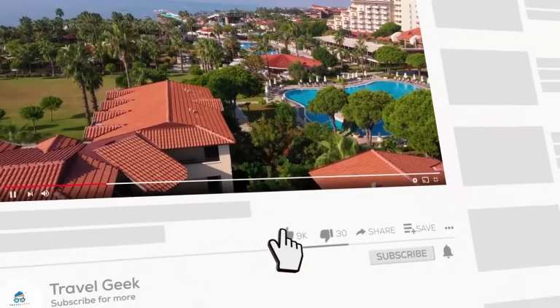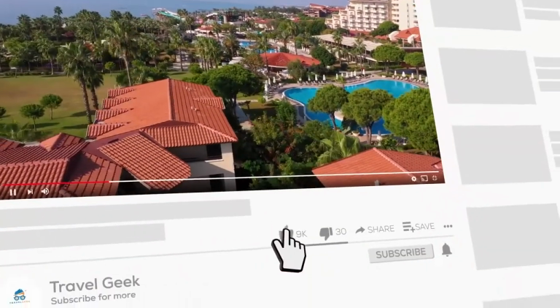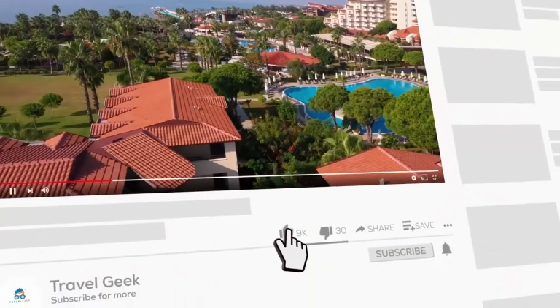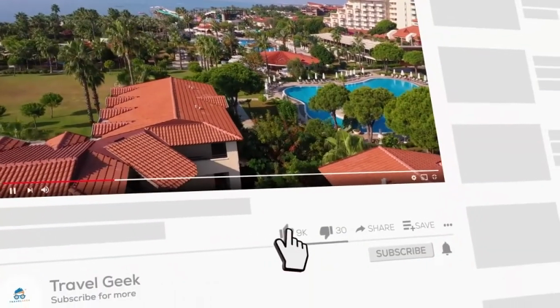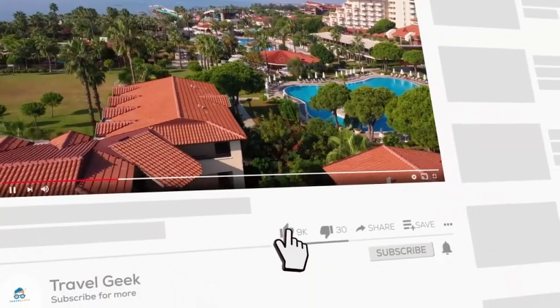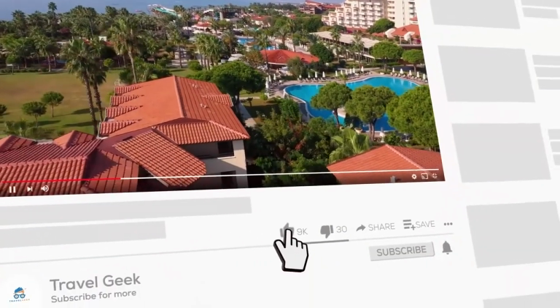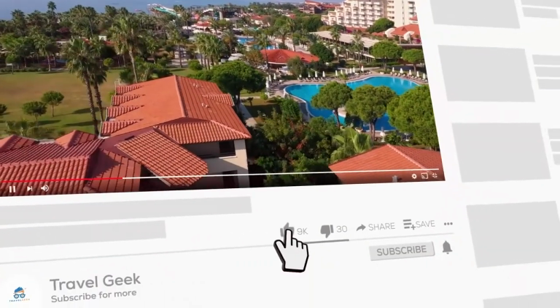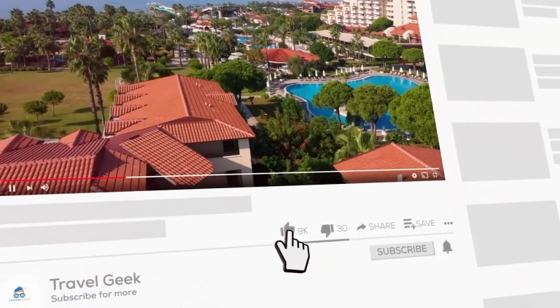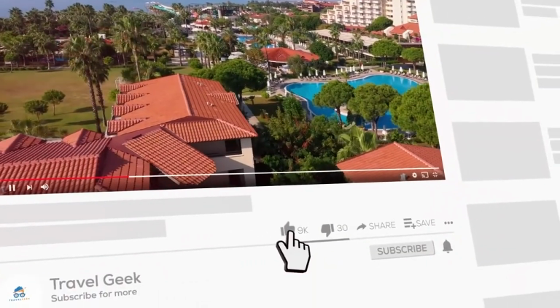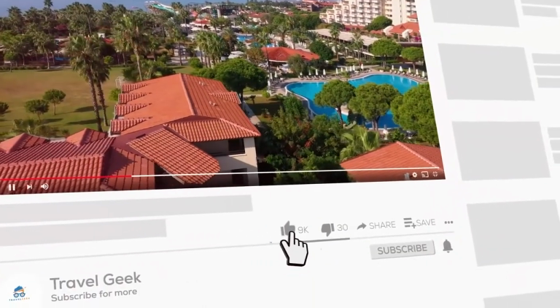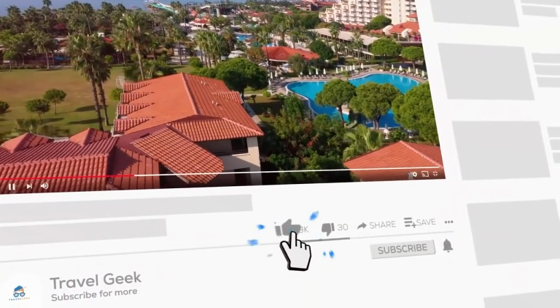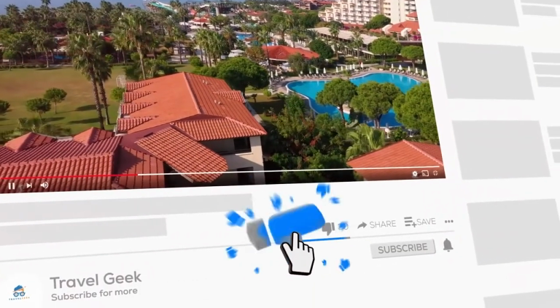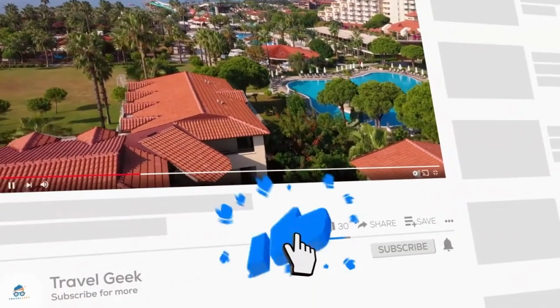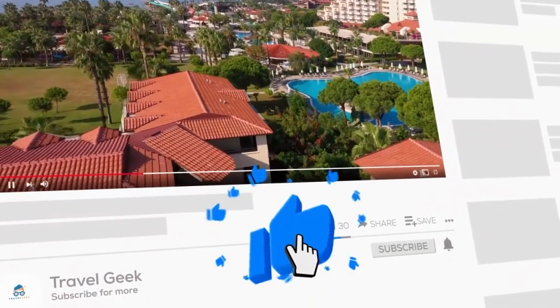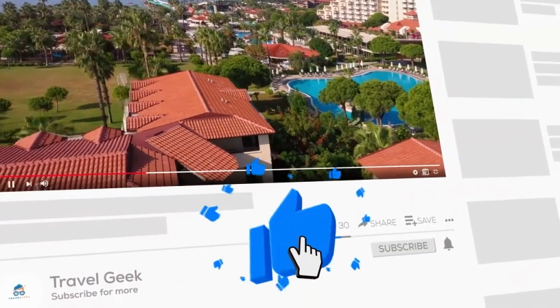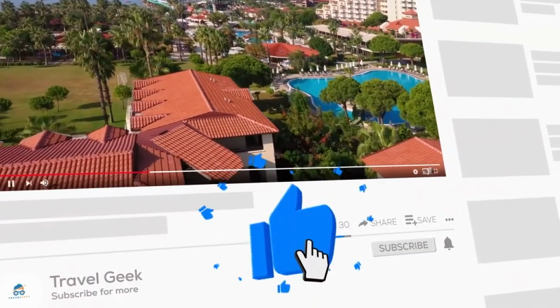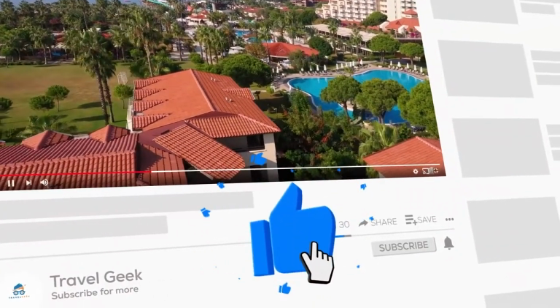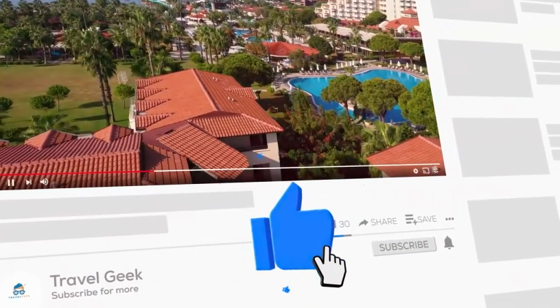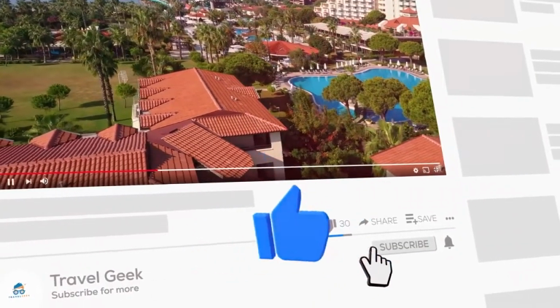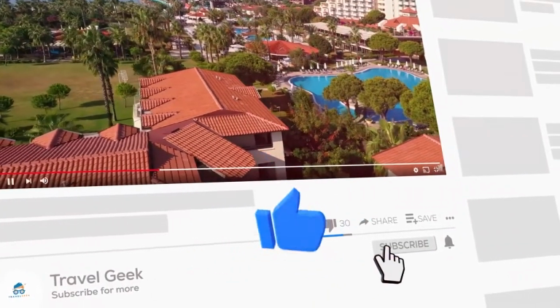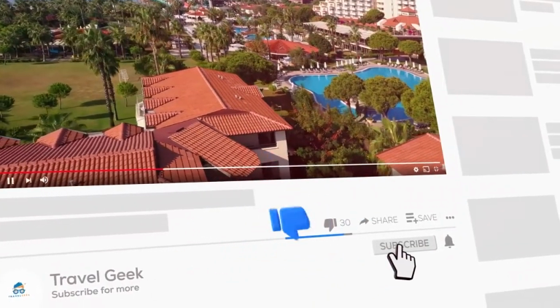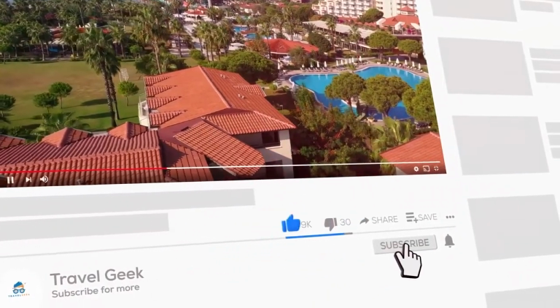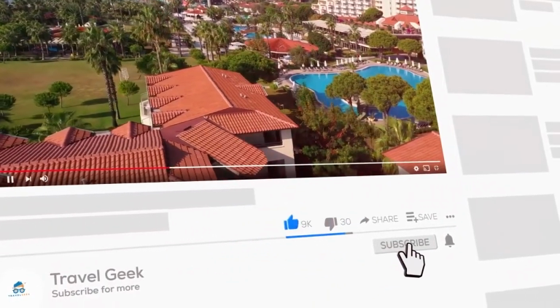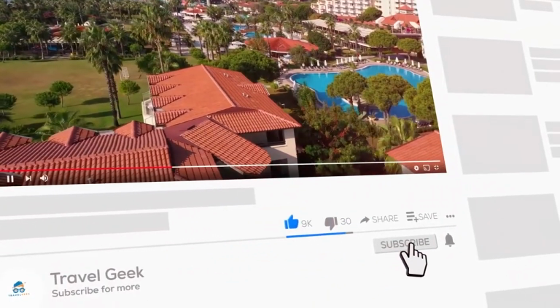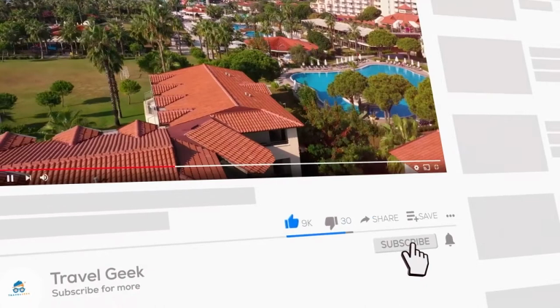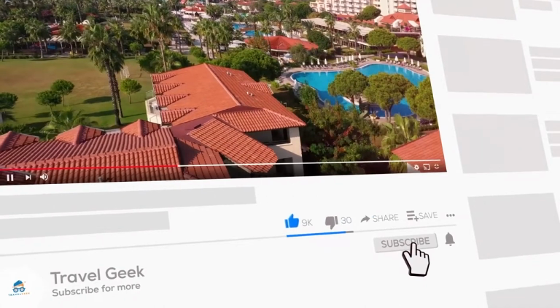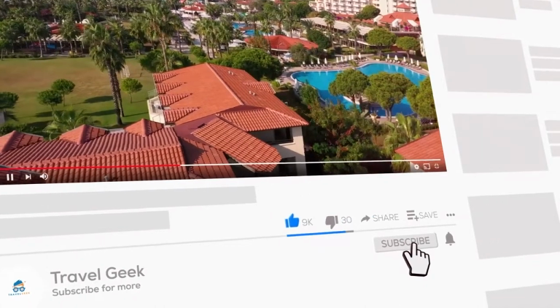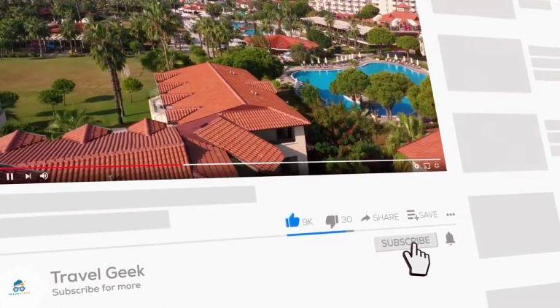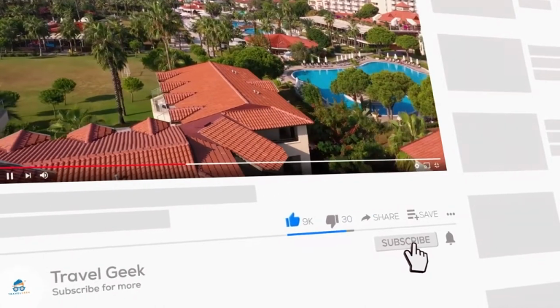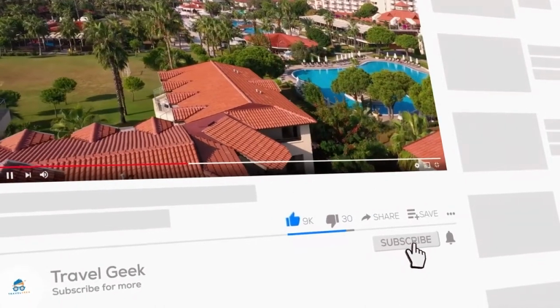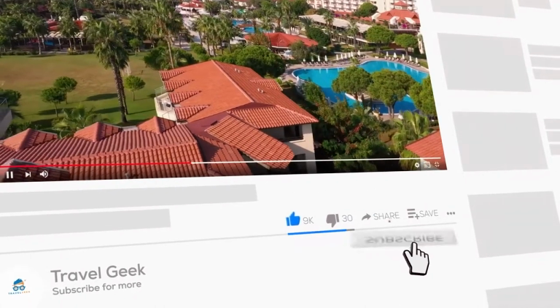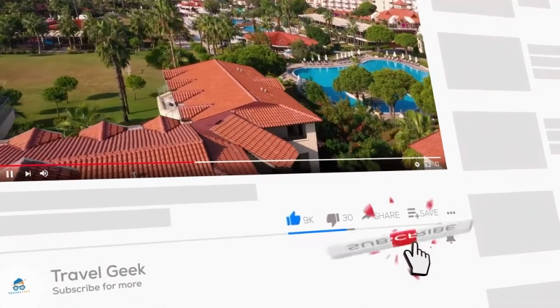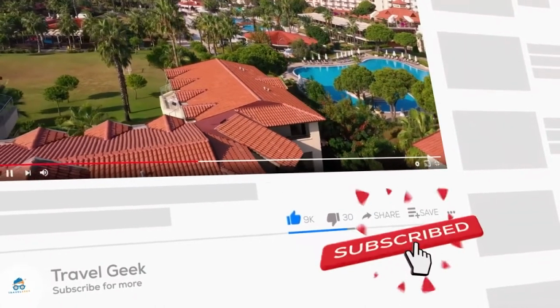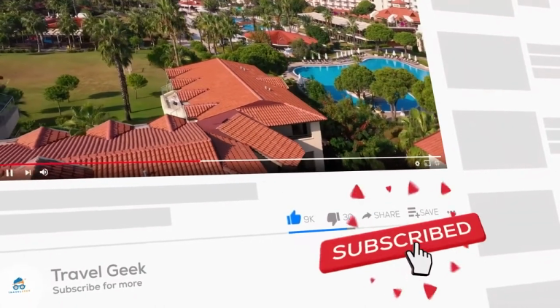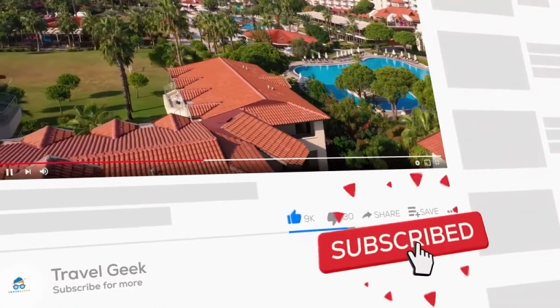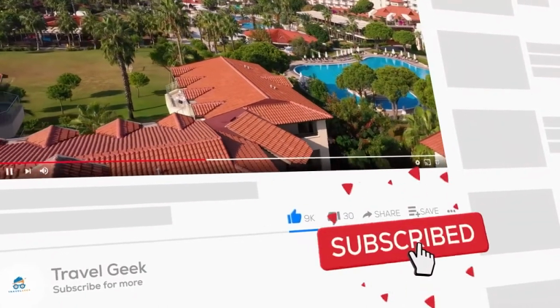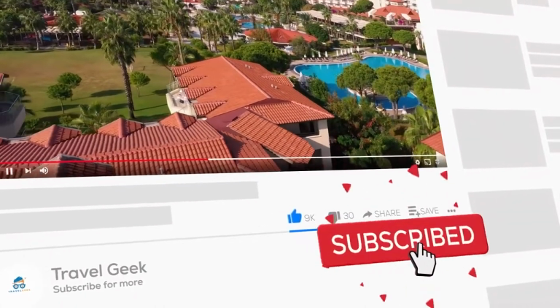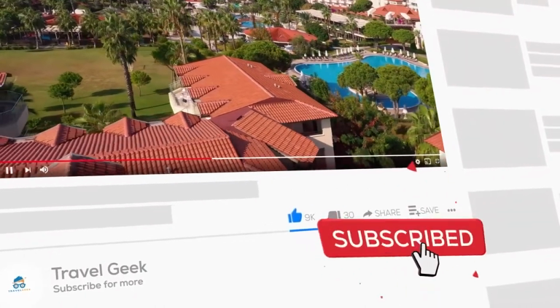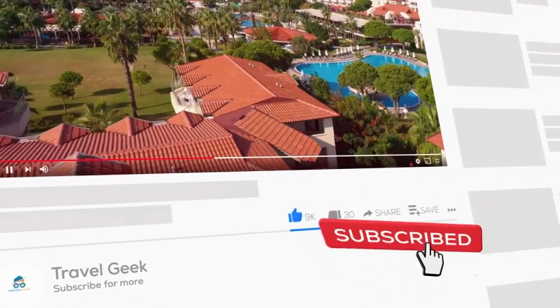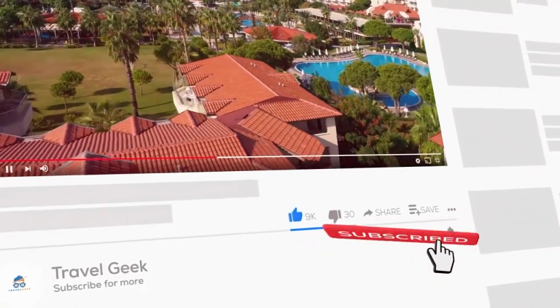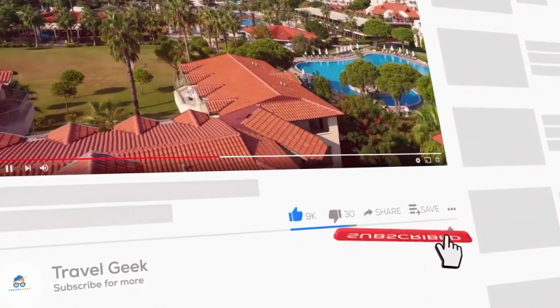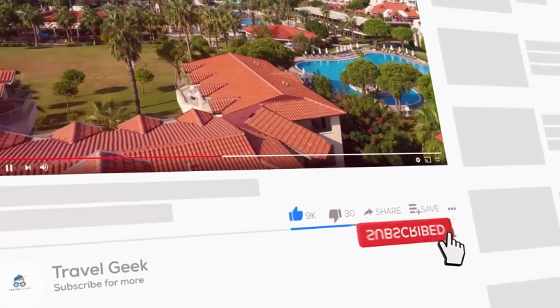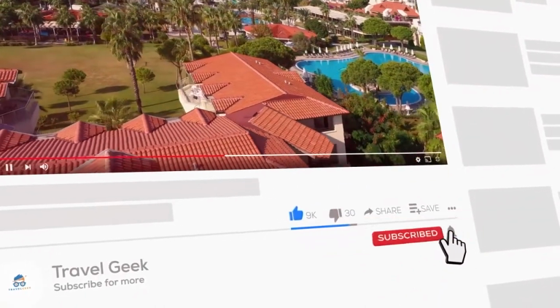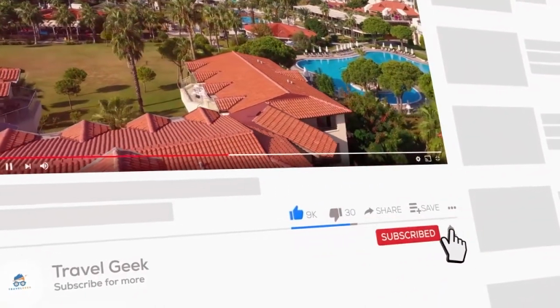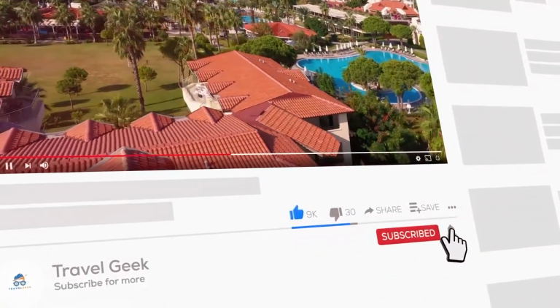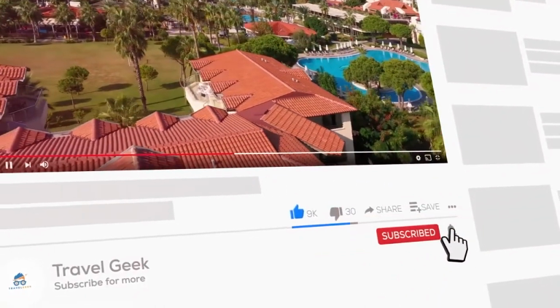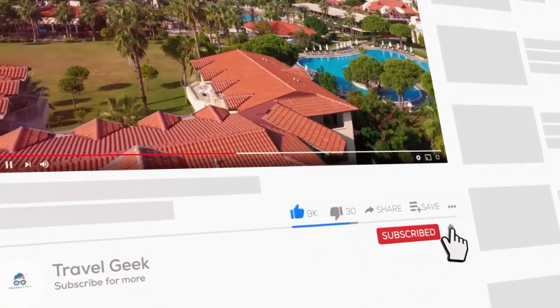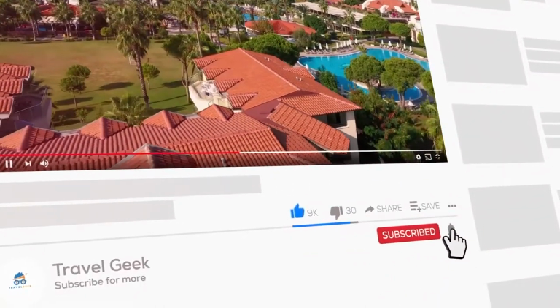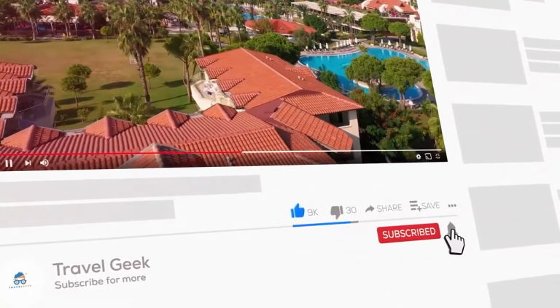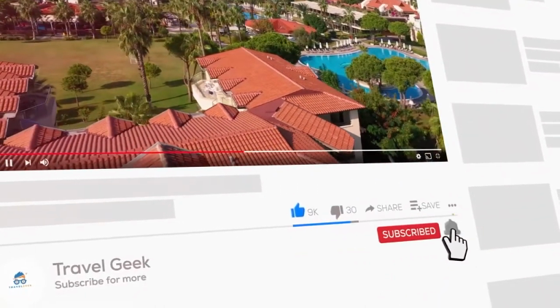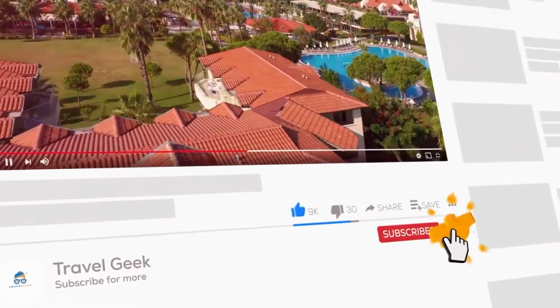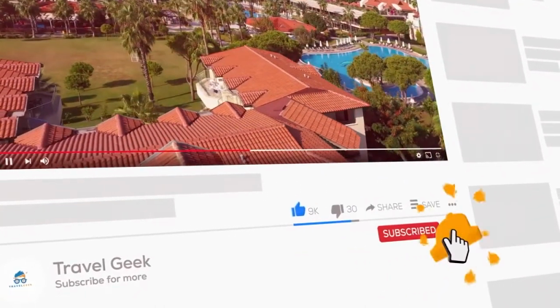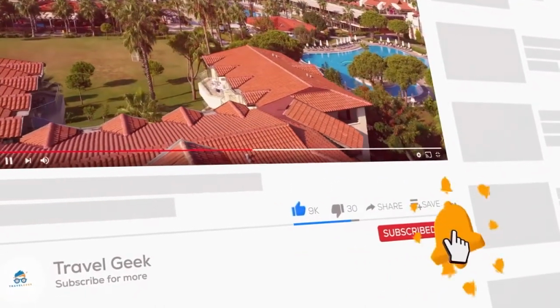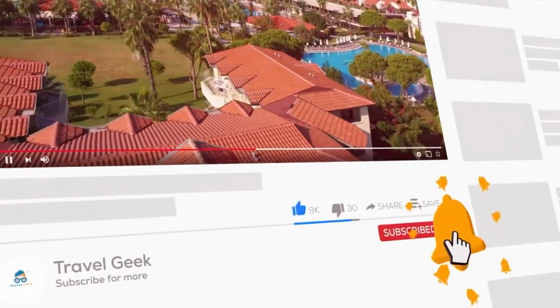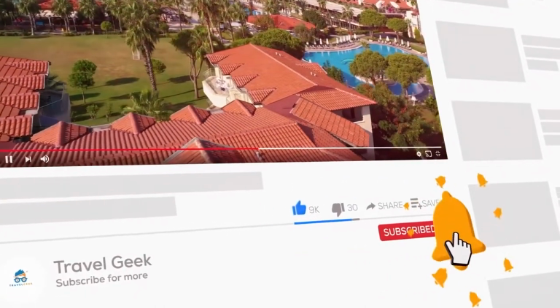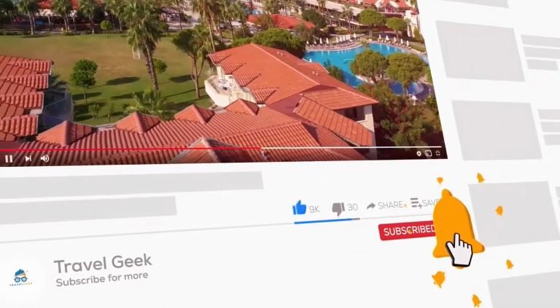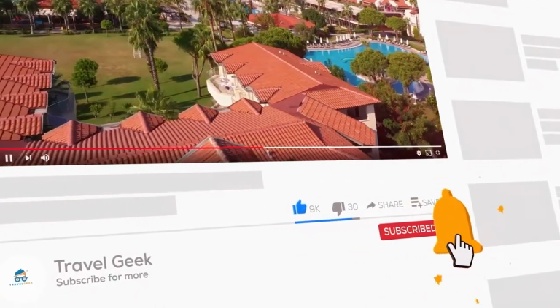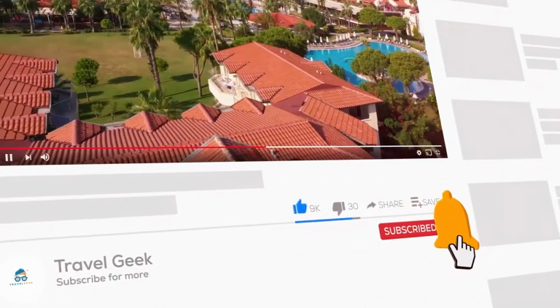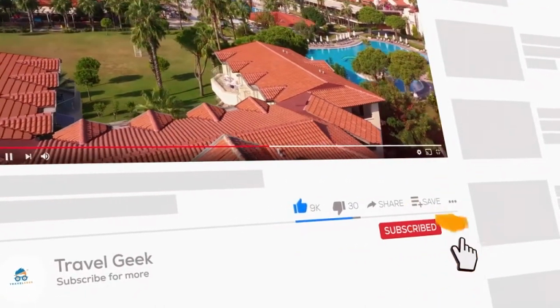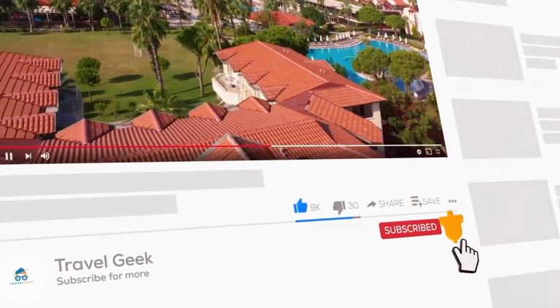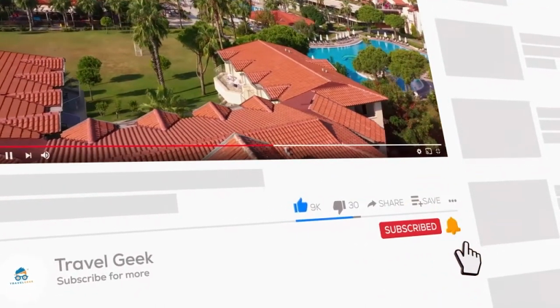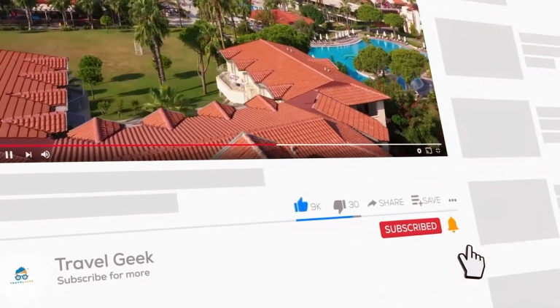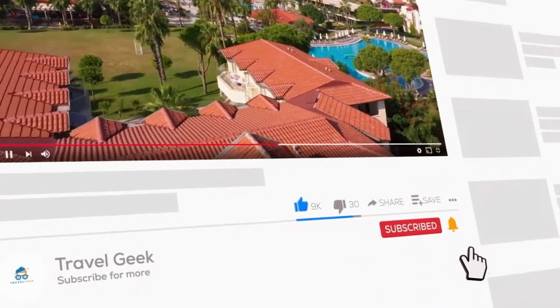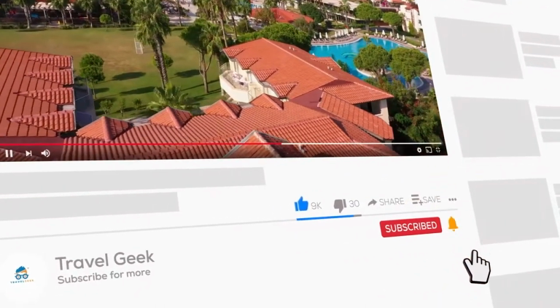Don't forget to subscribe to my channel, Travel Geek, and hit the bell icon for more travel-related content. We'll definitely see you guys on the next one. Ciao.